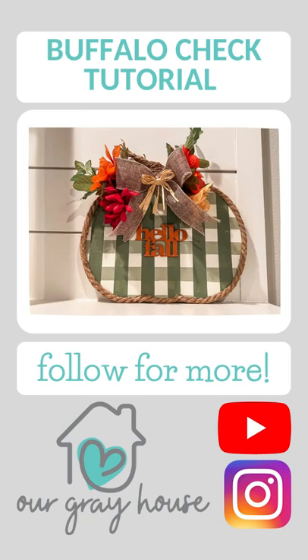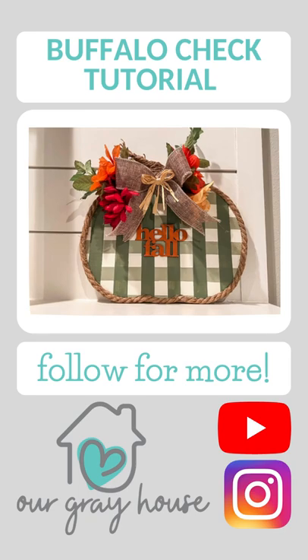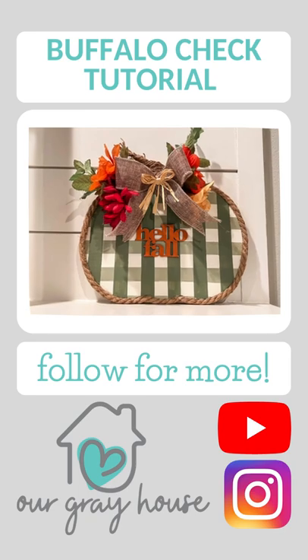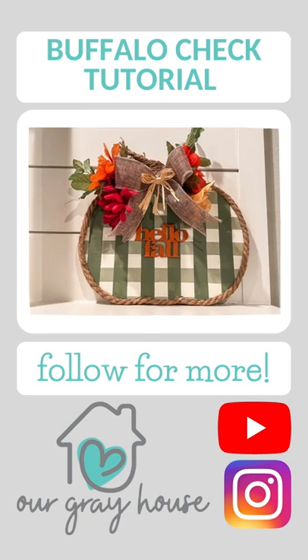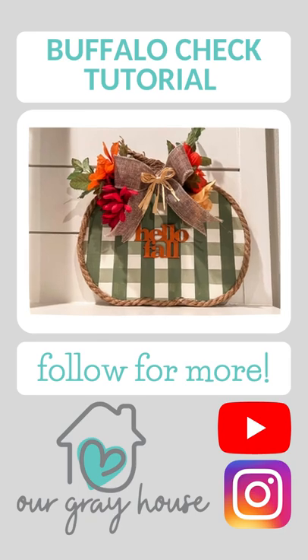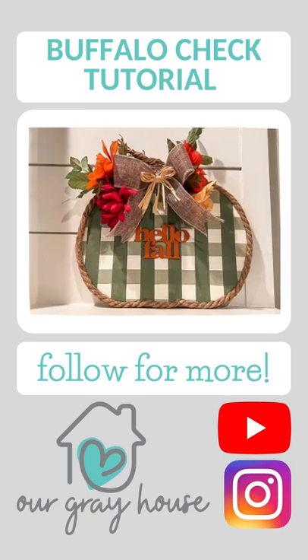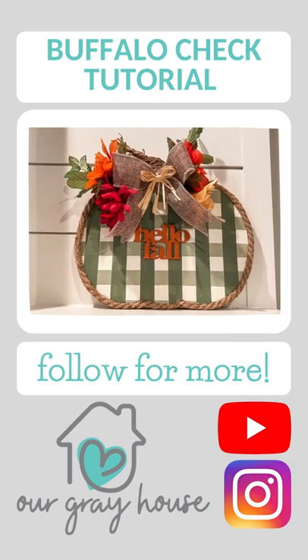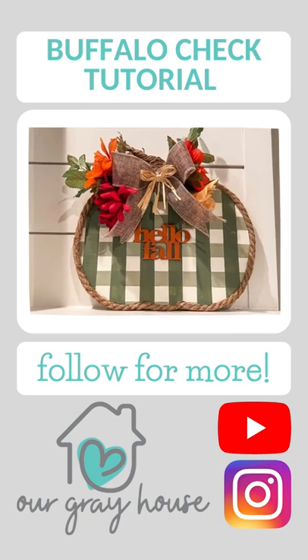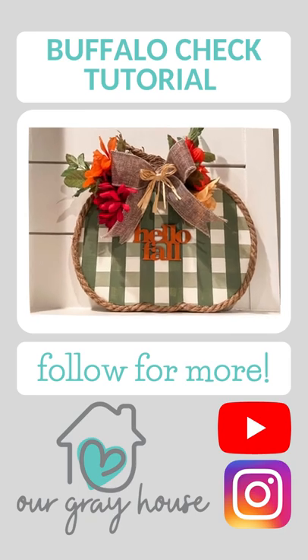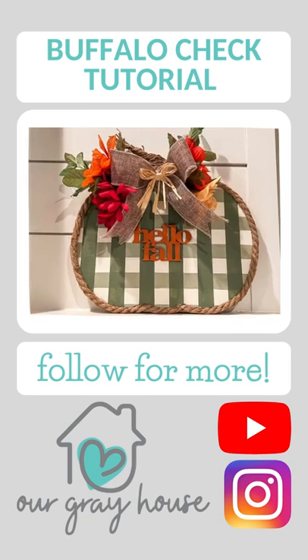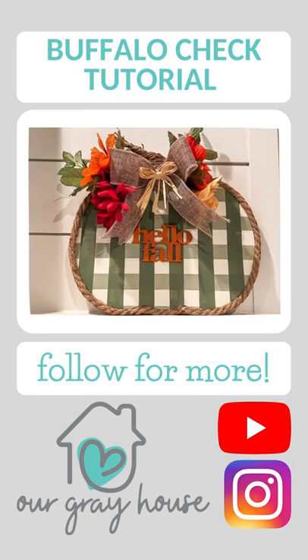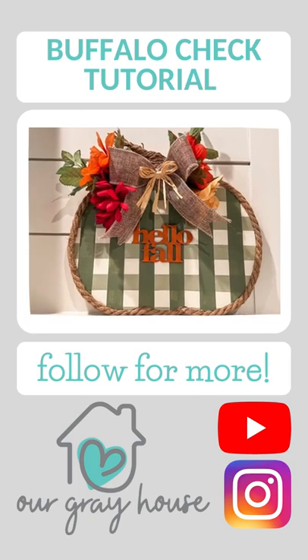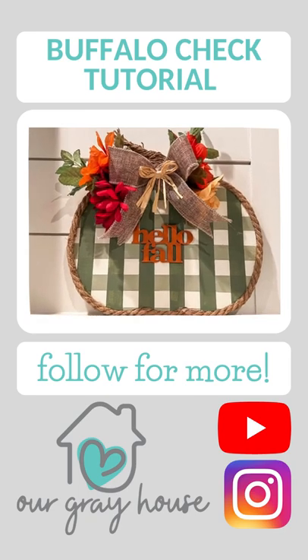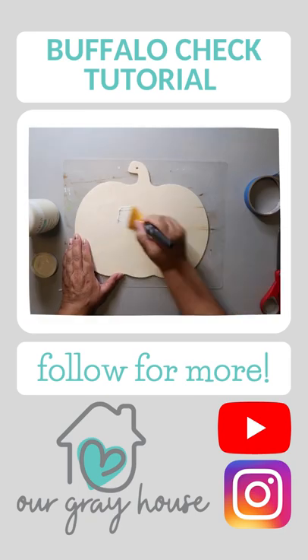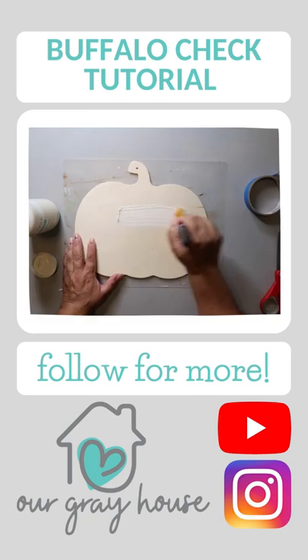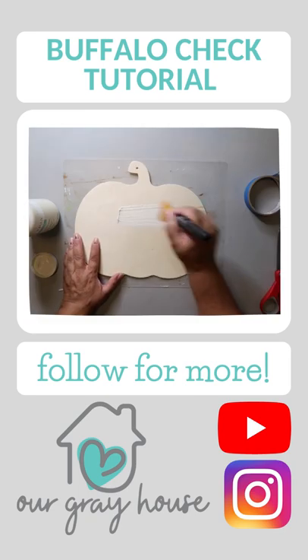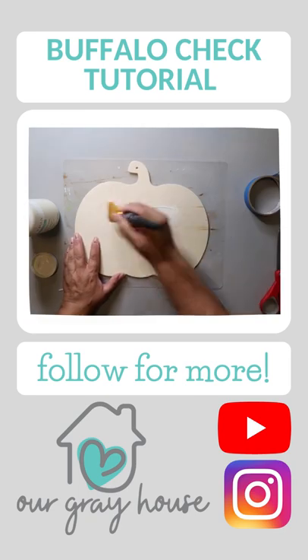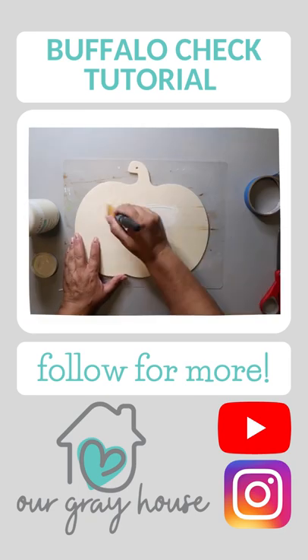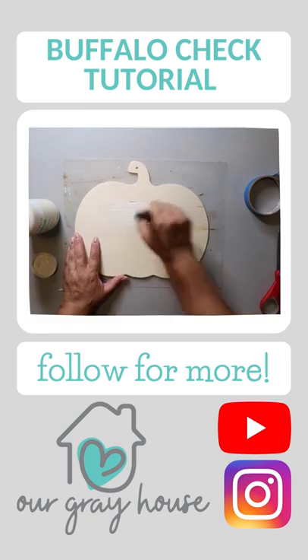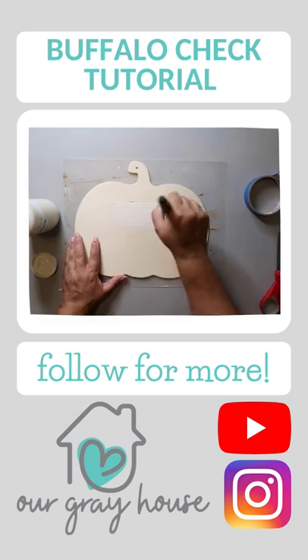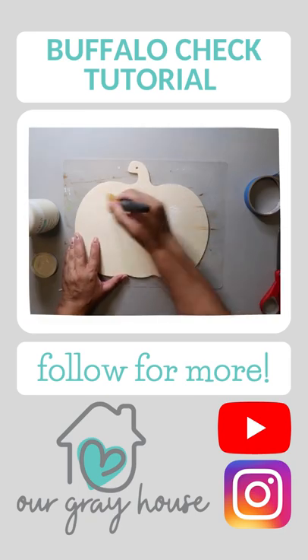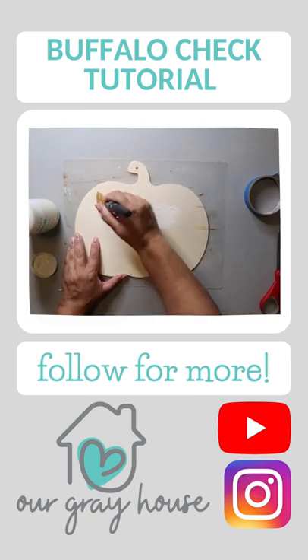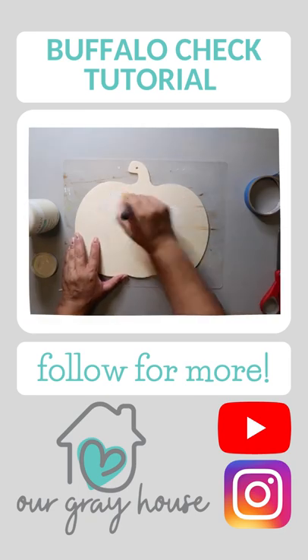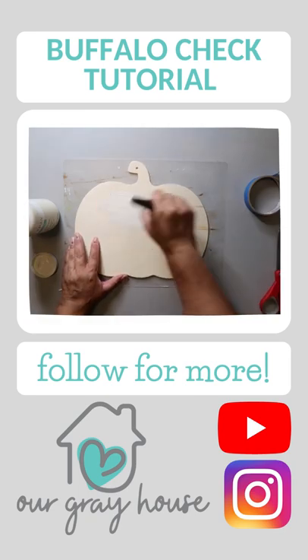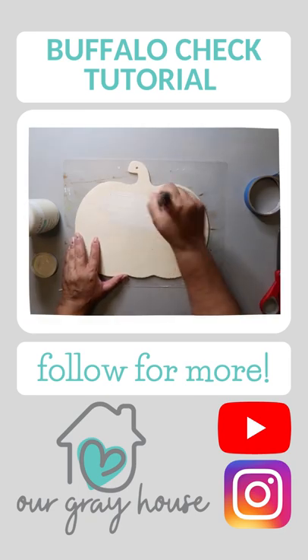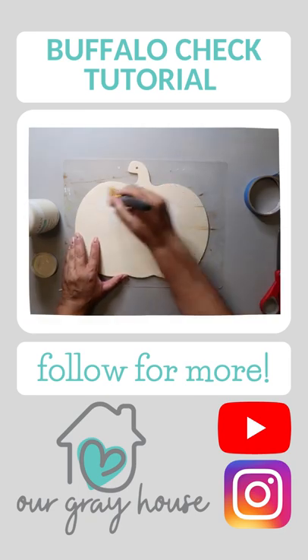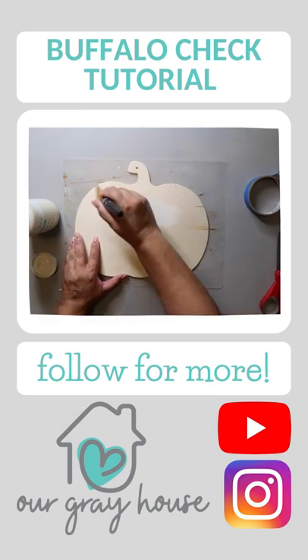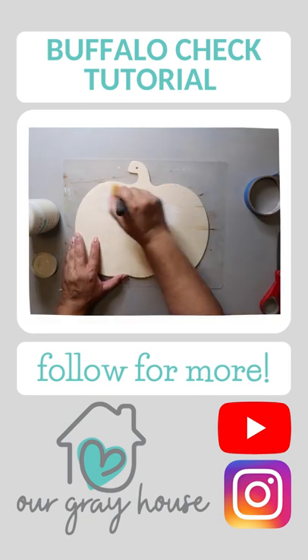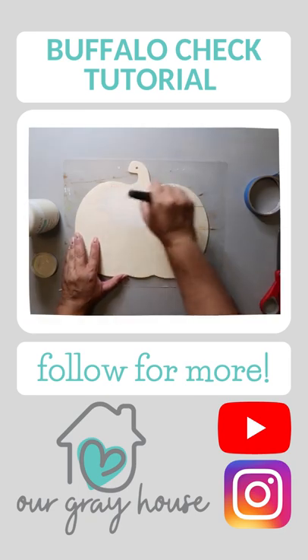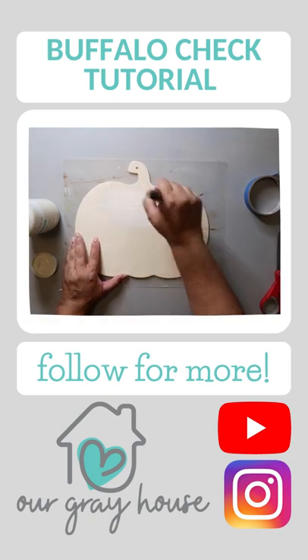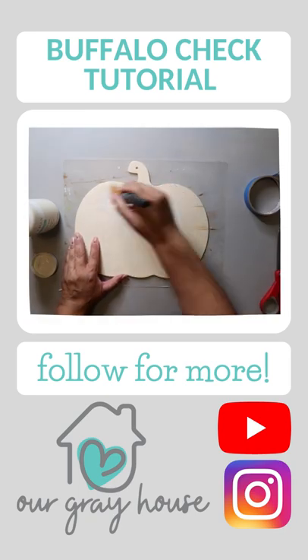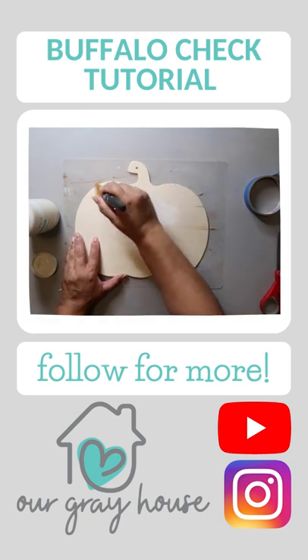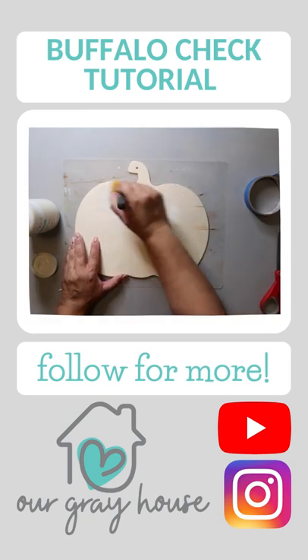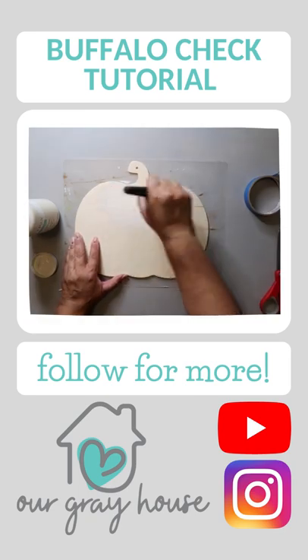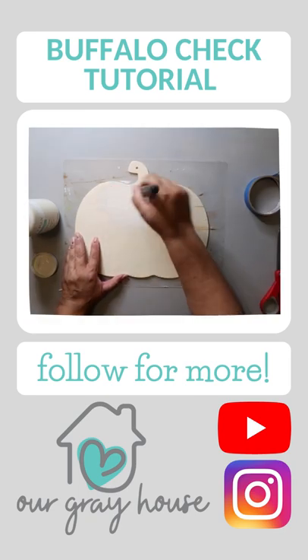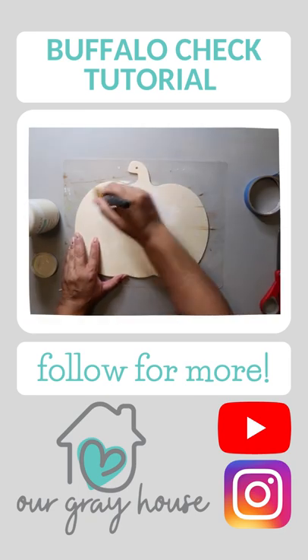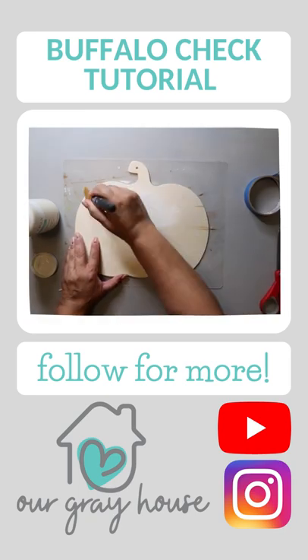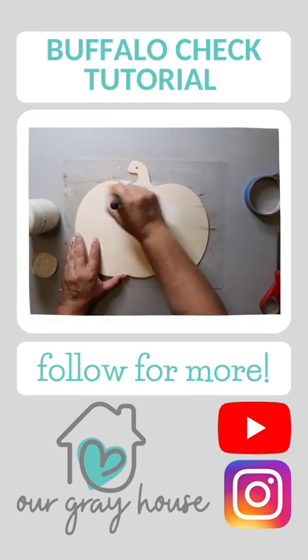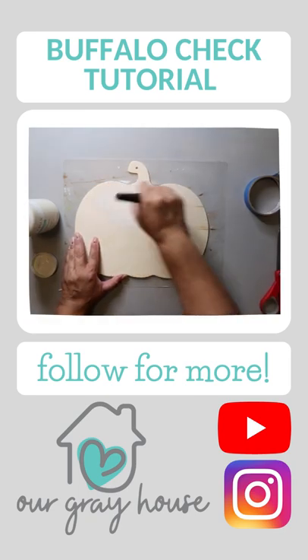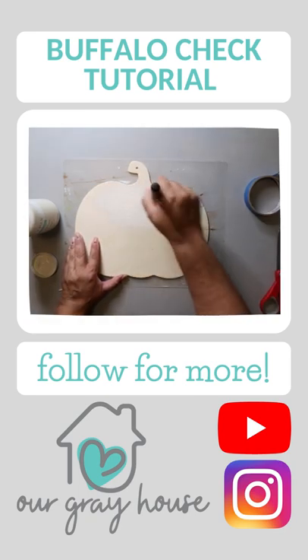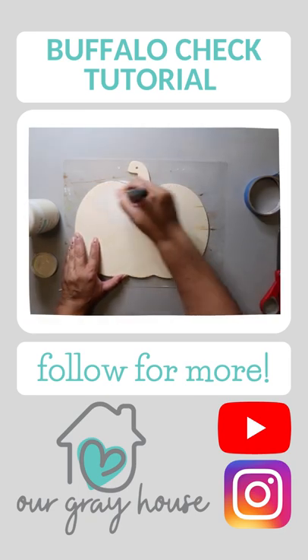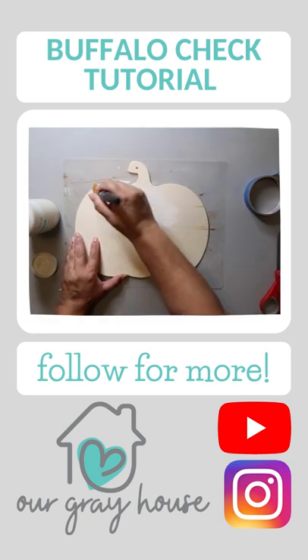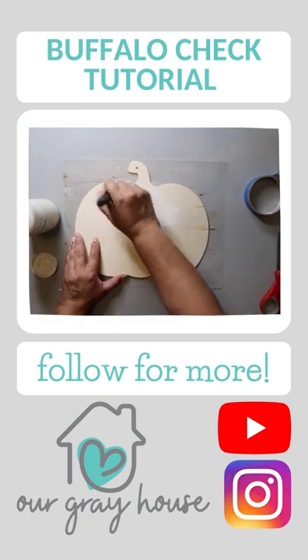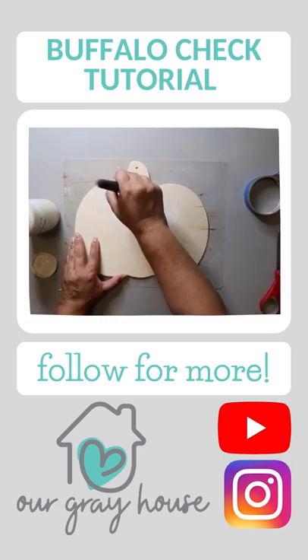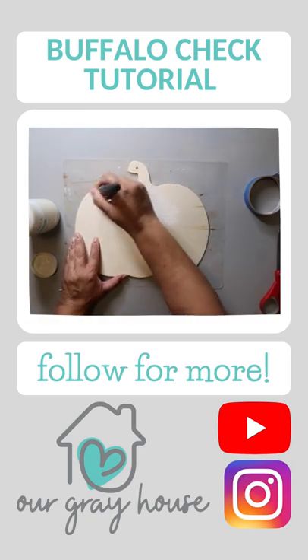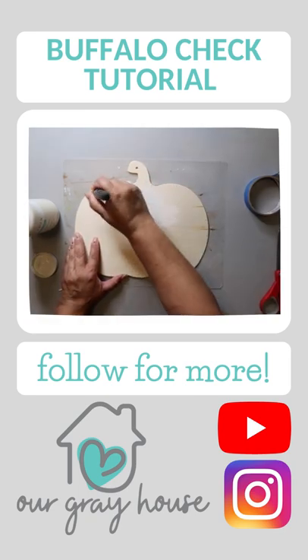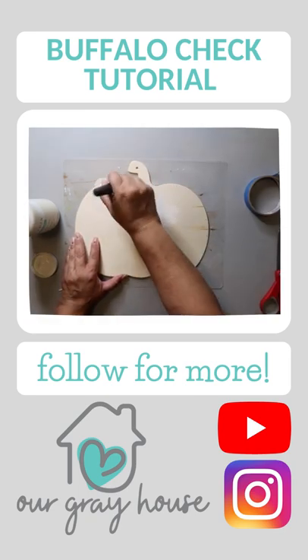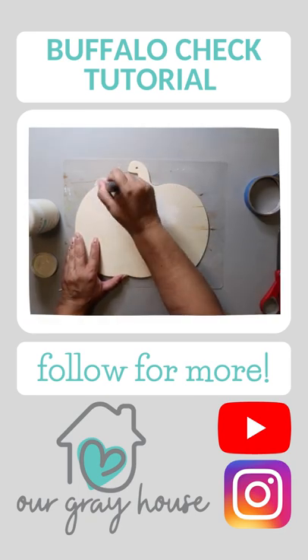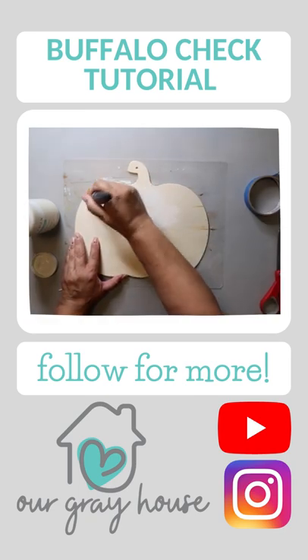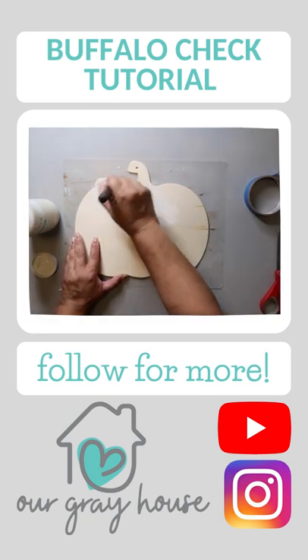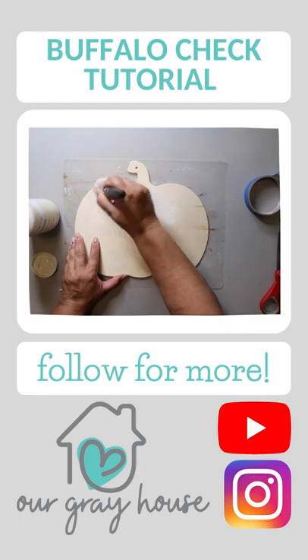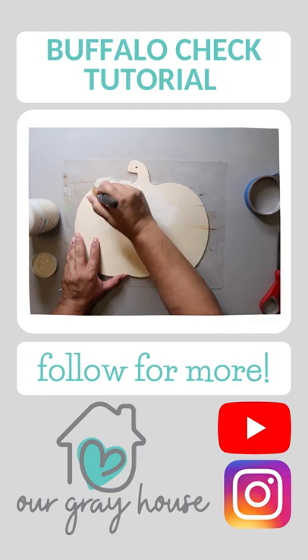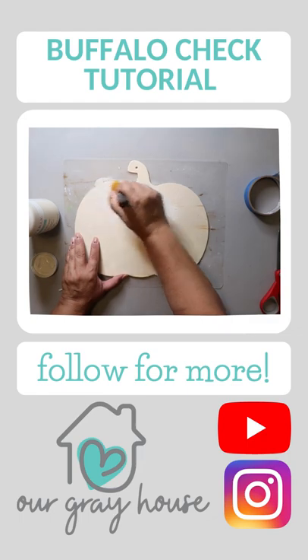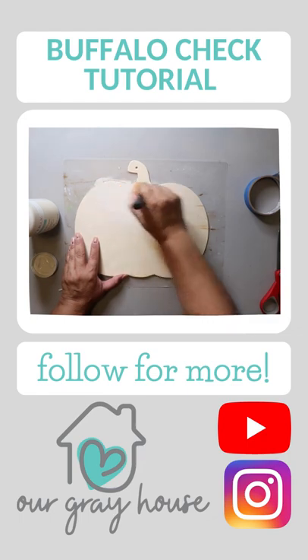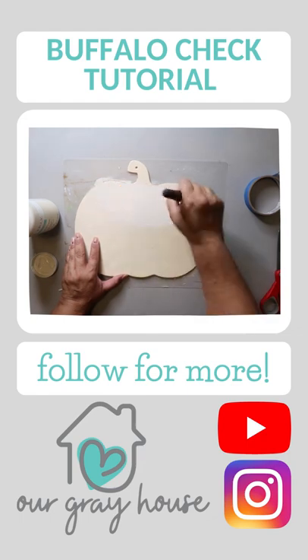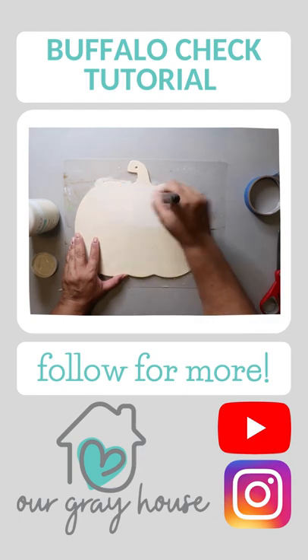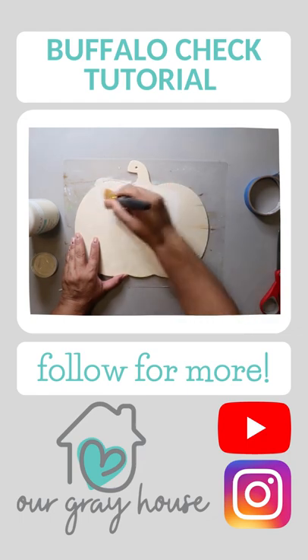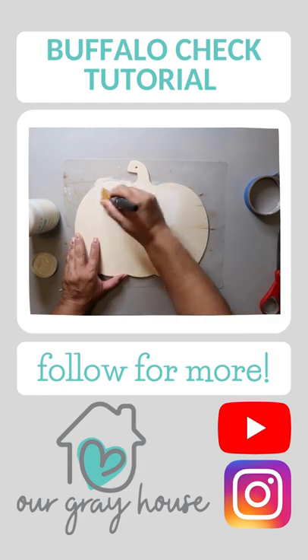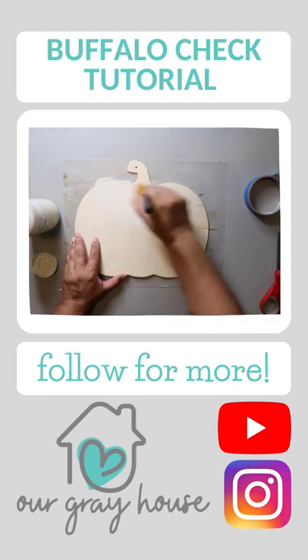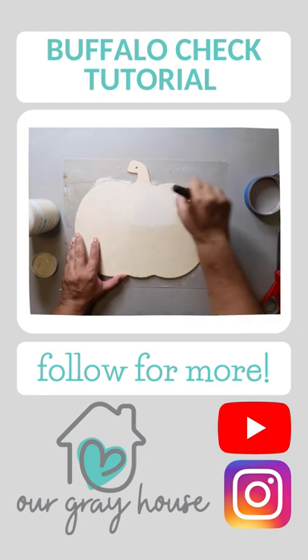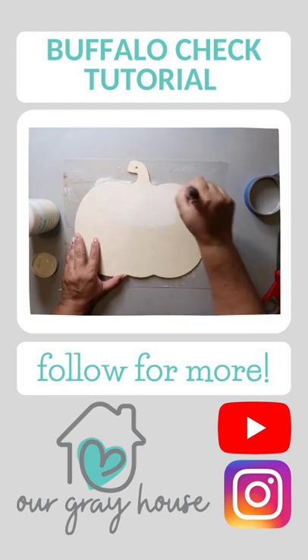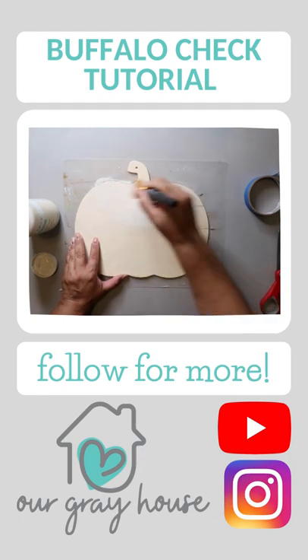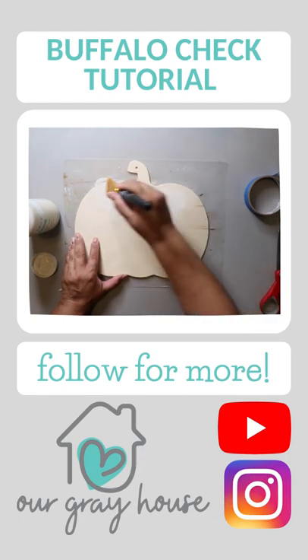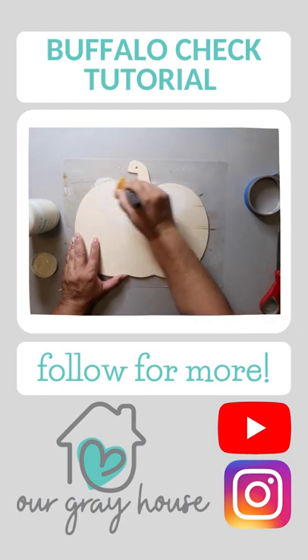Learn how to make buffalo check. Start off with a base coat of paint. Today I'm using plaster by Waverly, but you really could use any color you like.